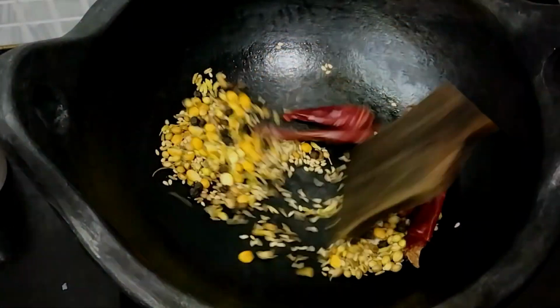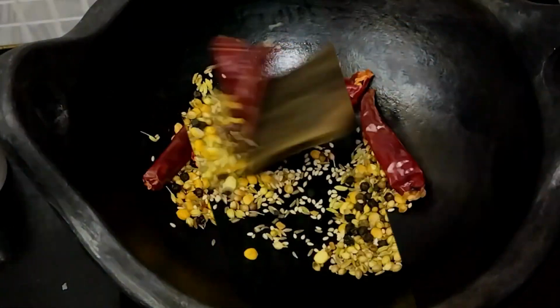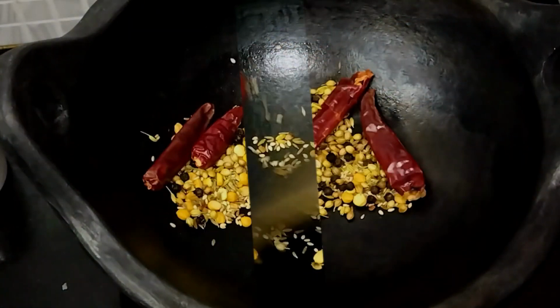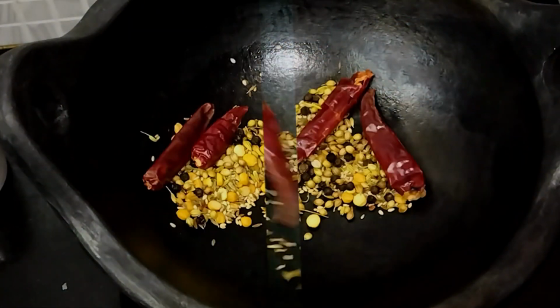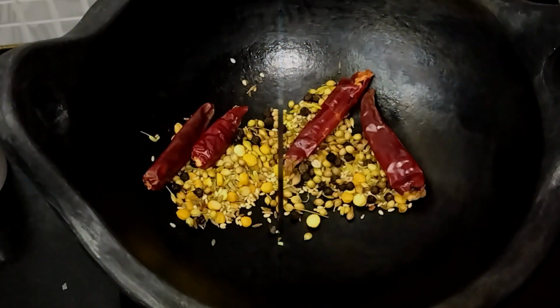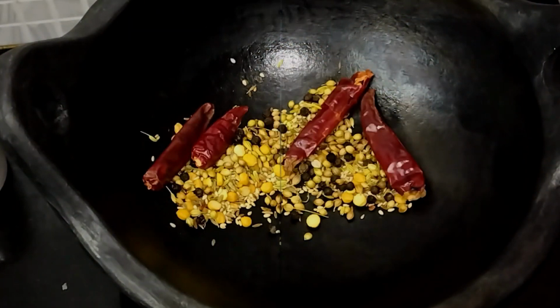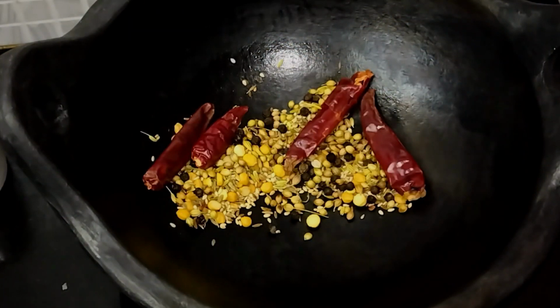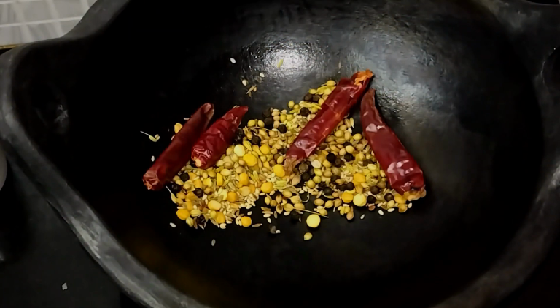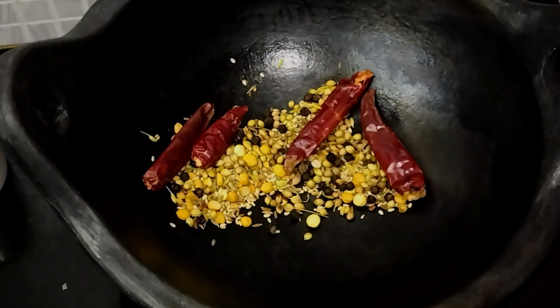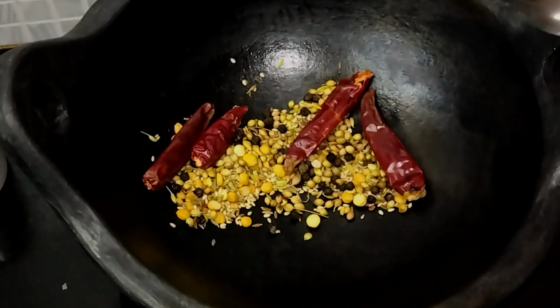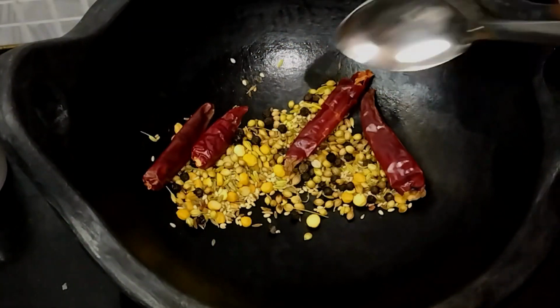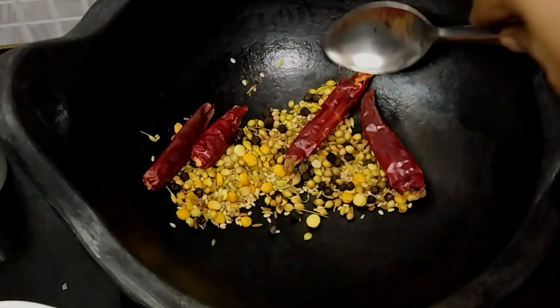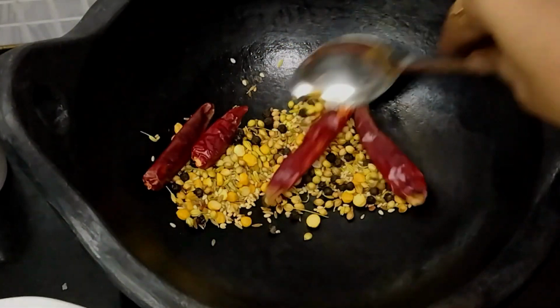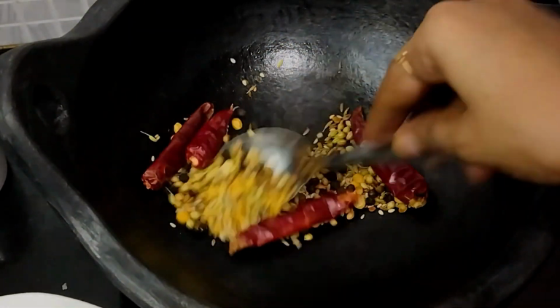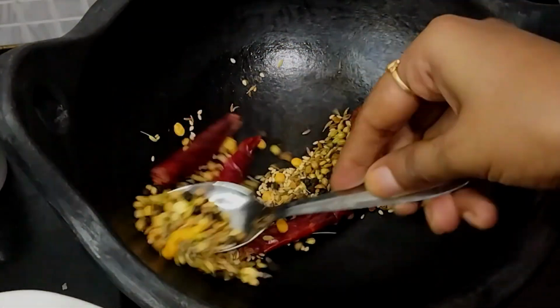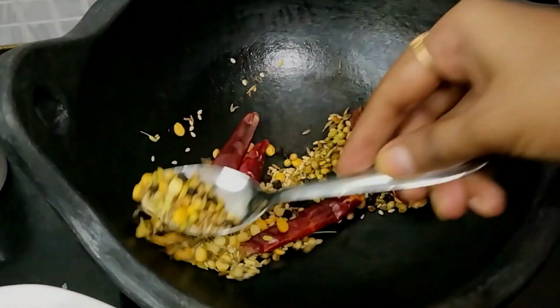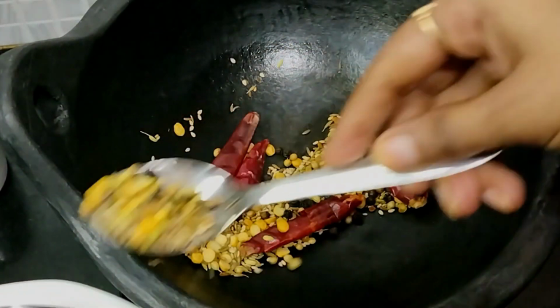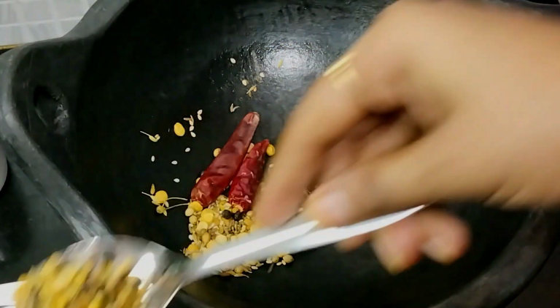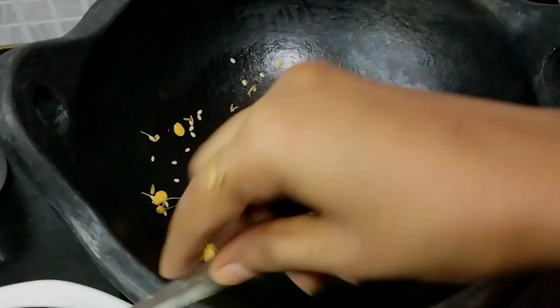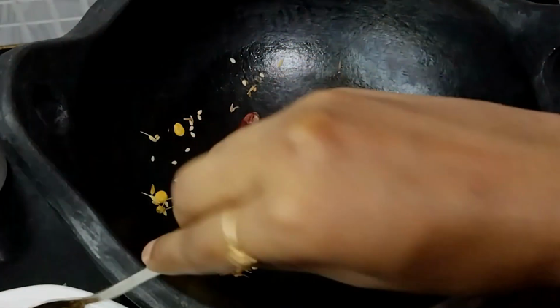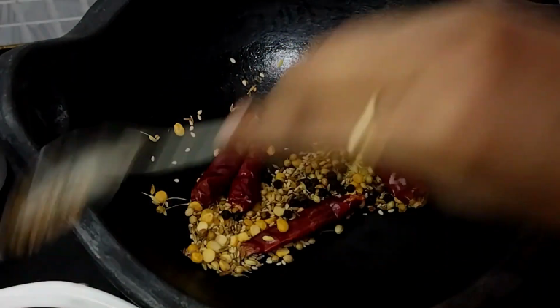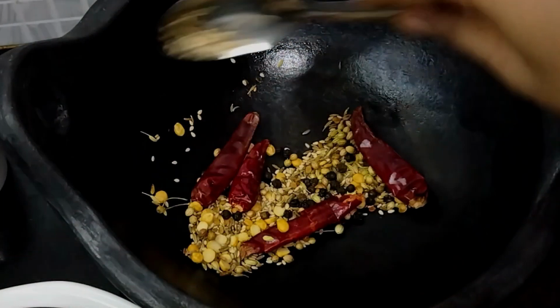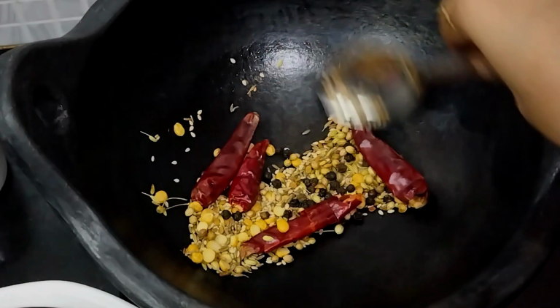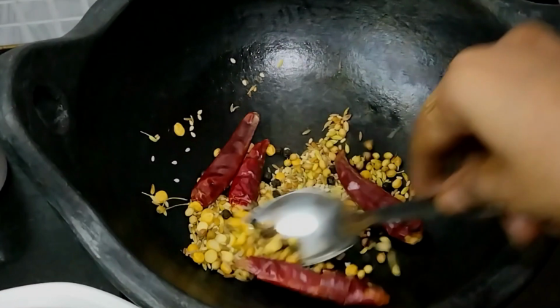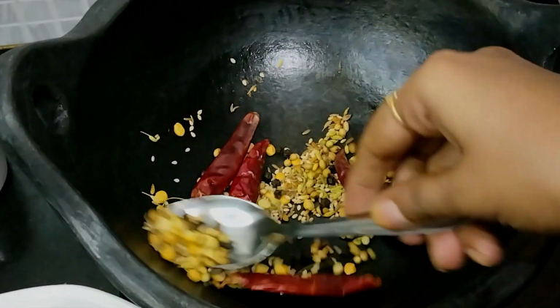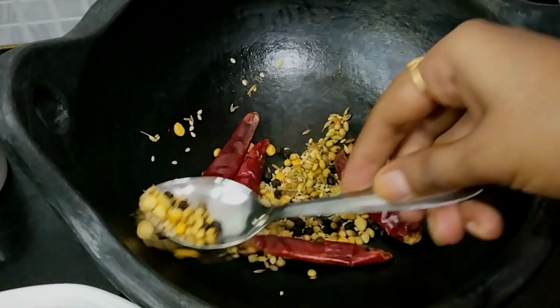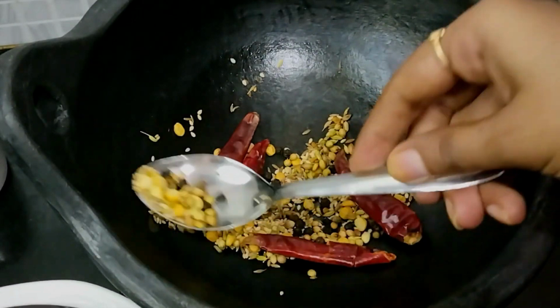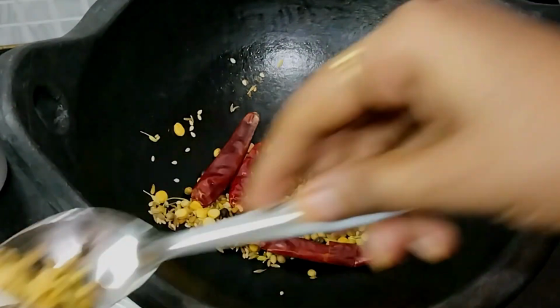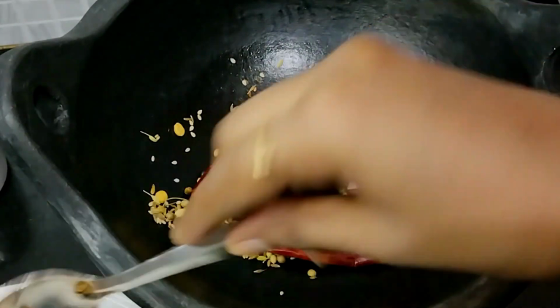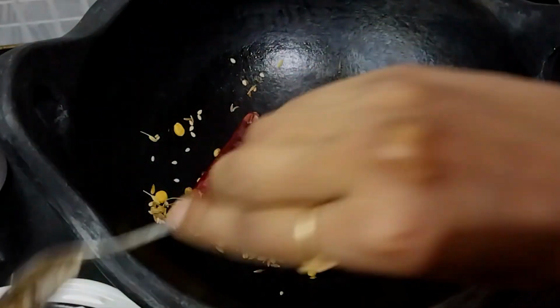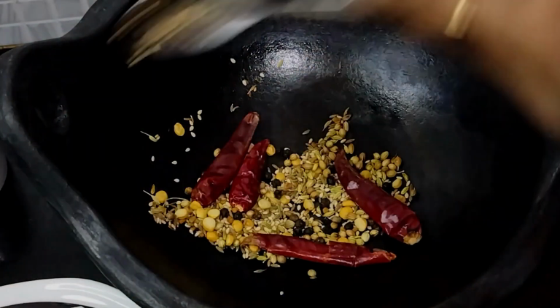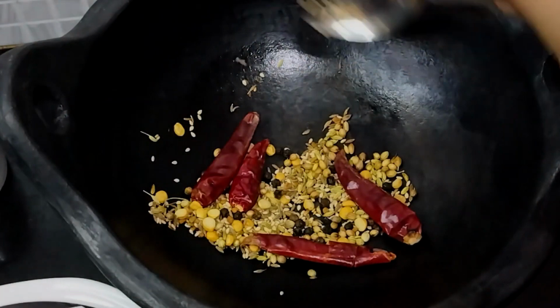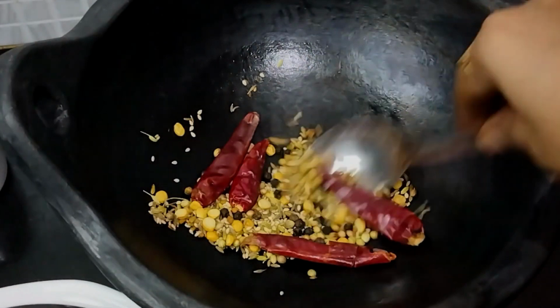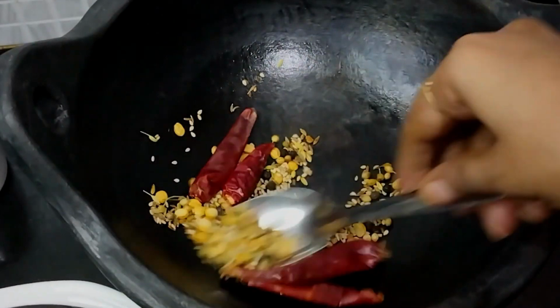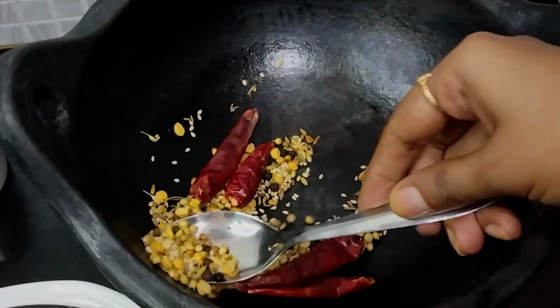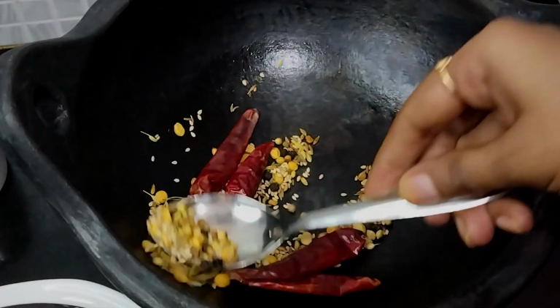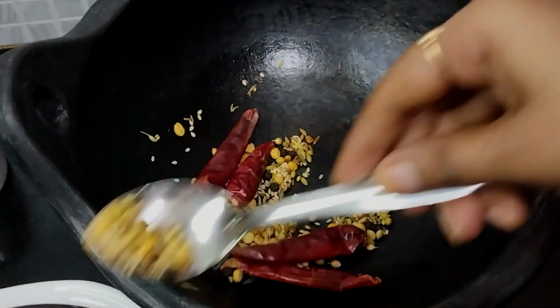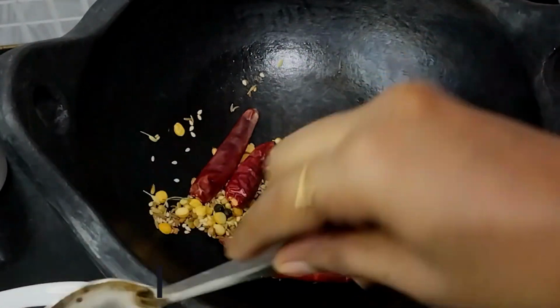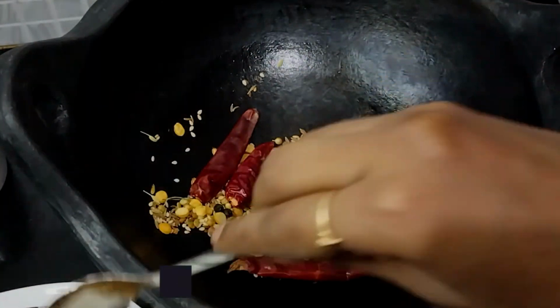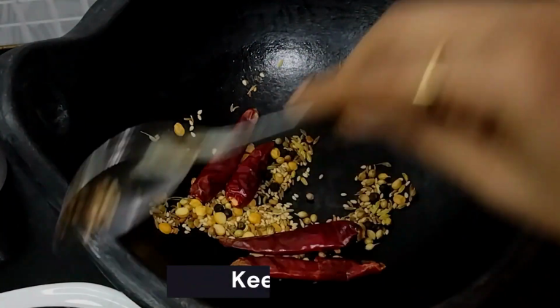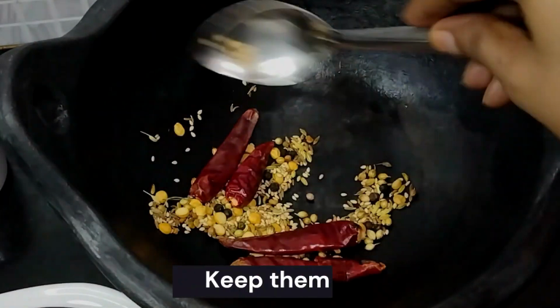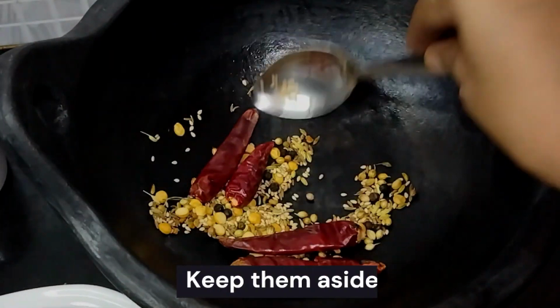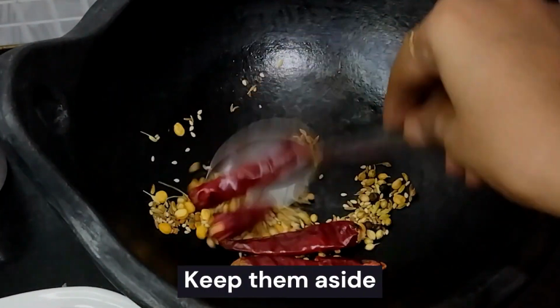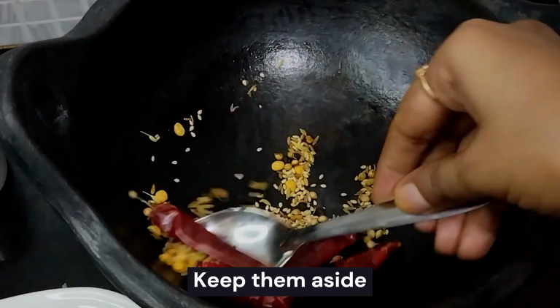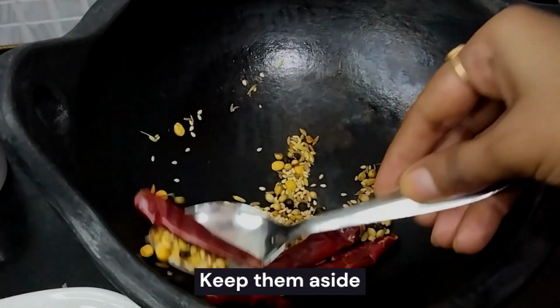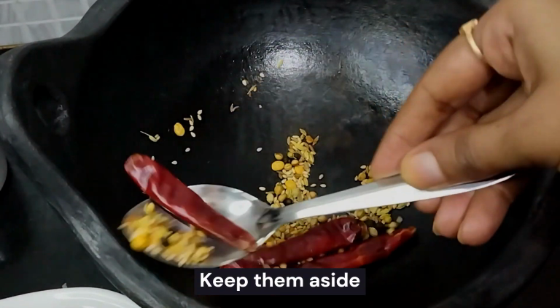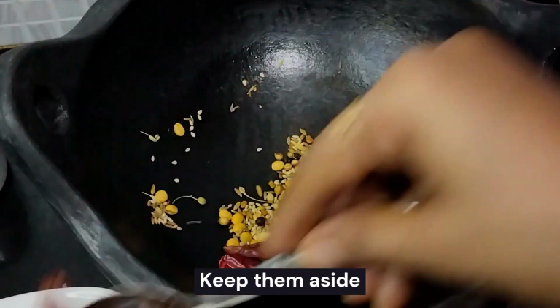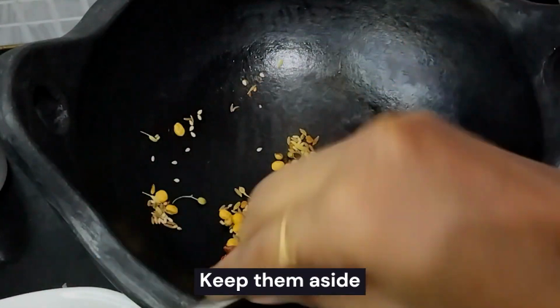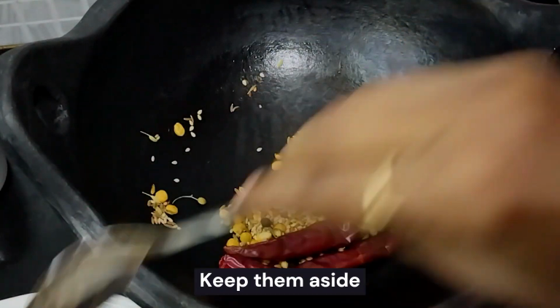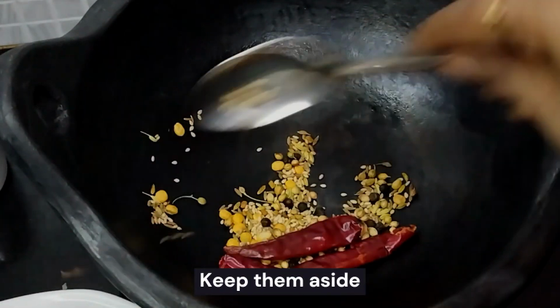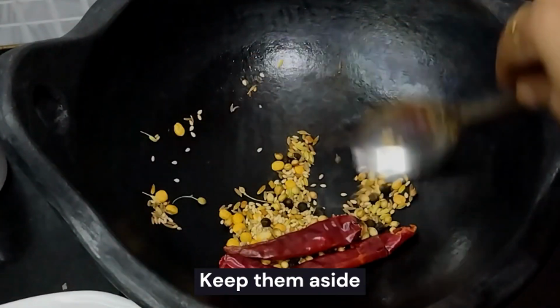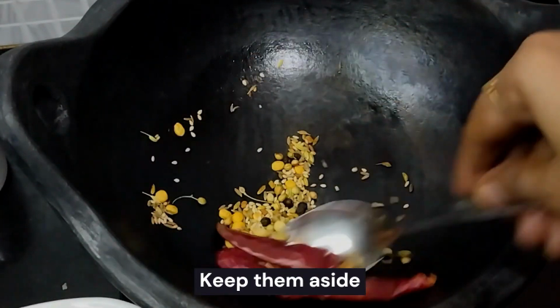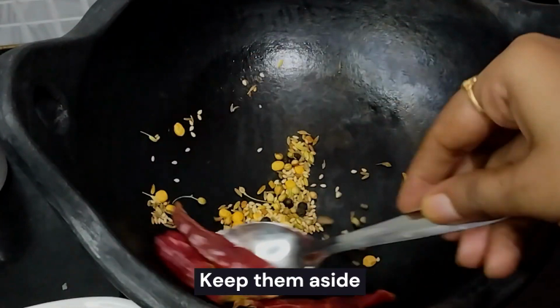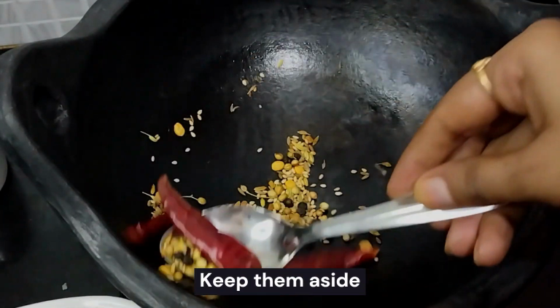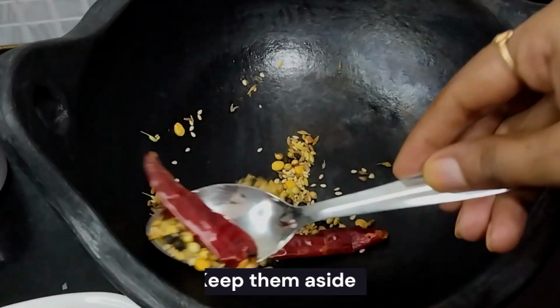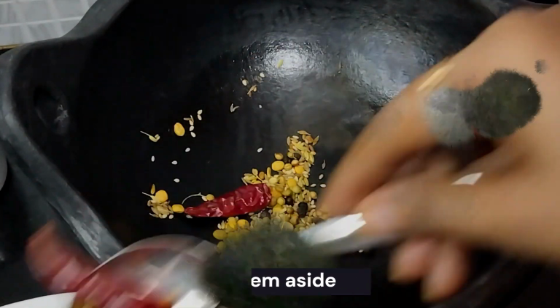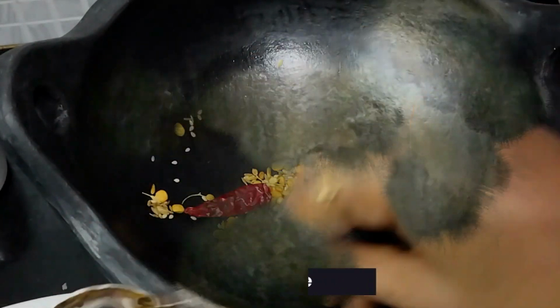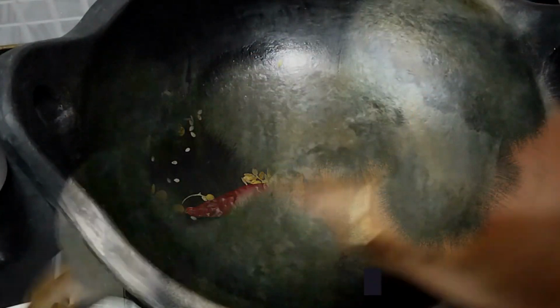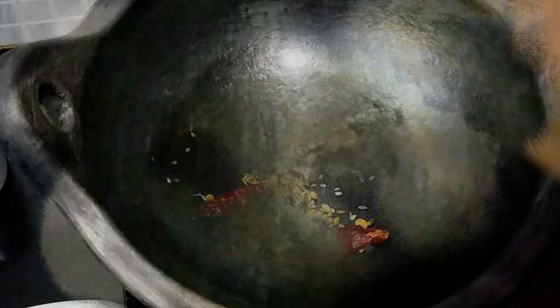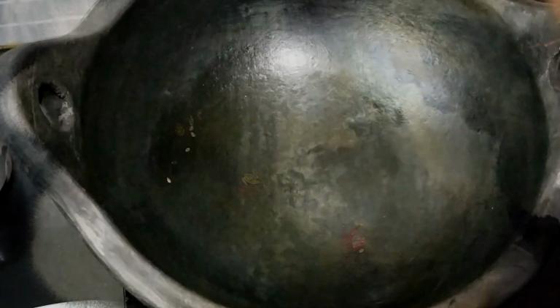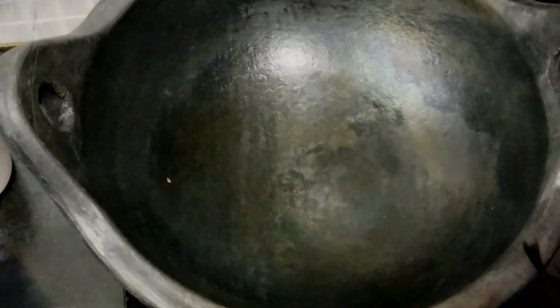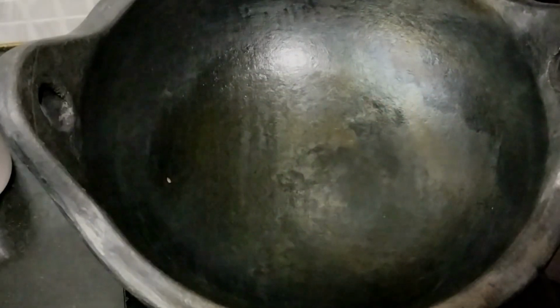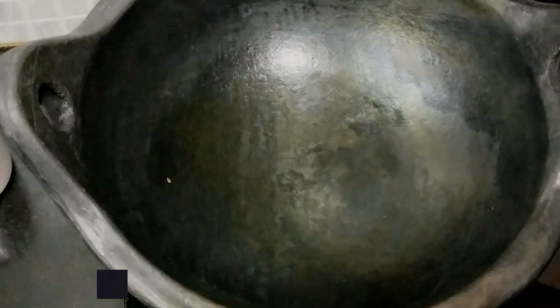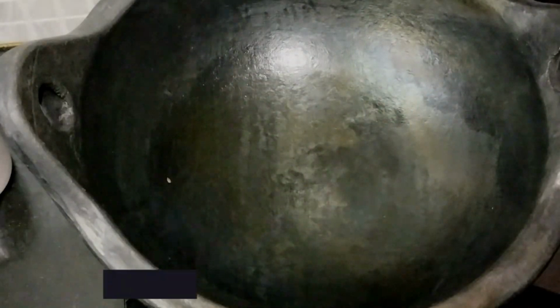We will add the ingredients in the pan. Add 3 tablespoons of cooking oil in the pan.